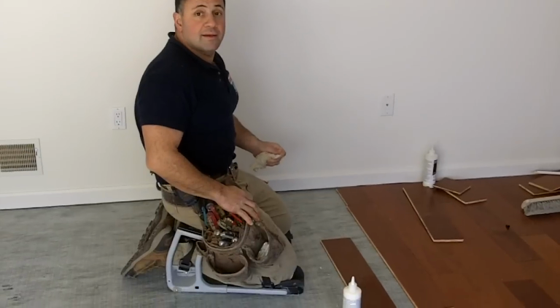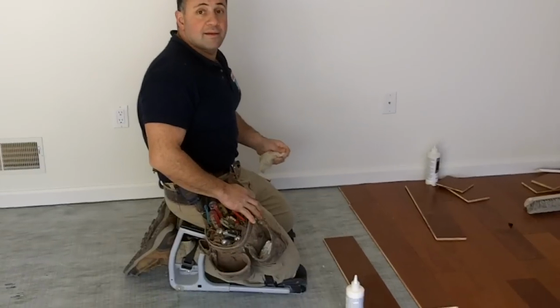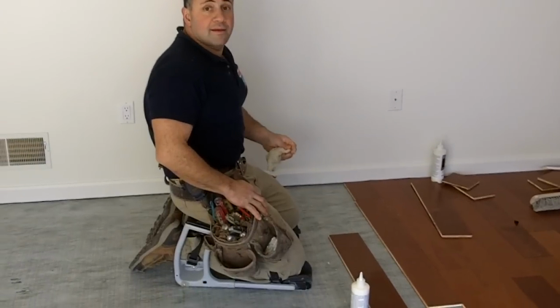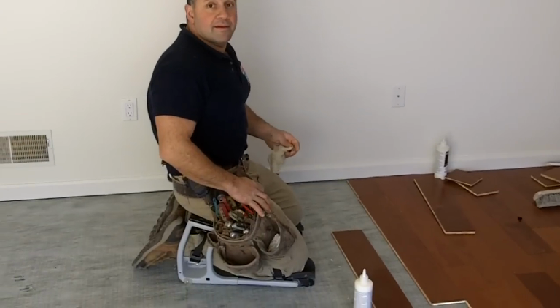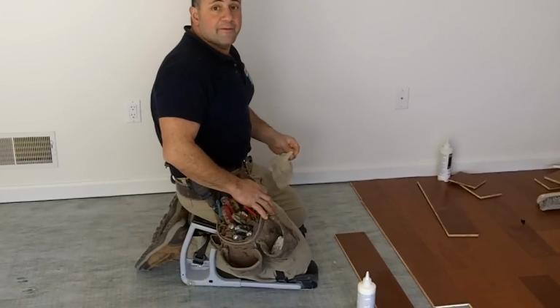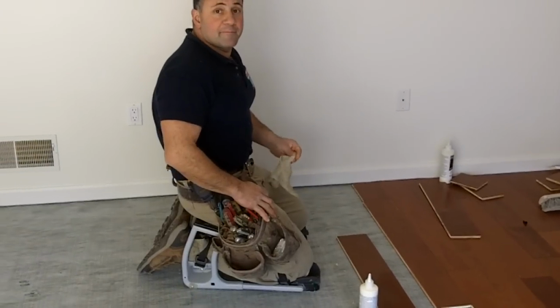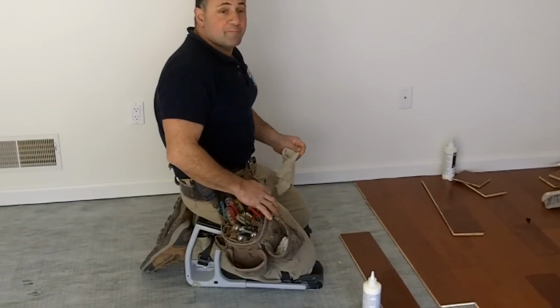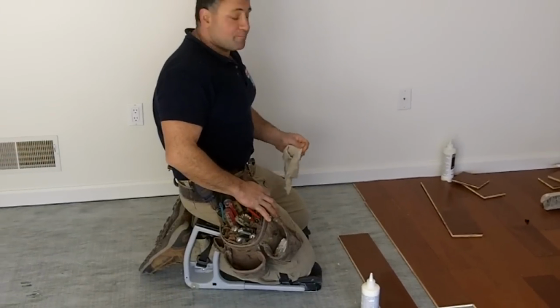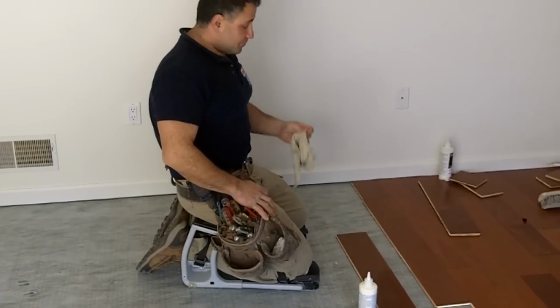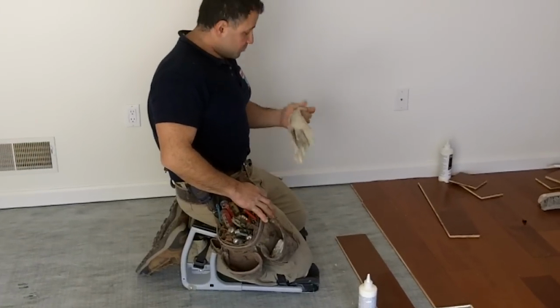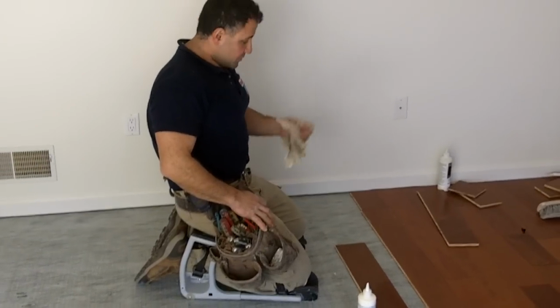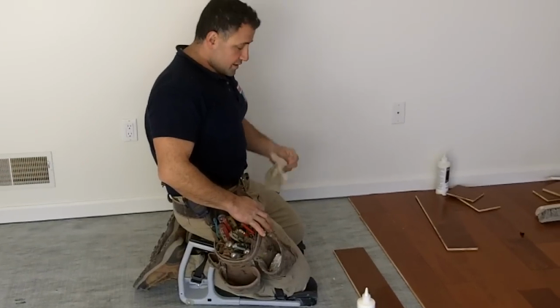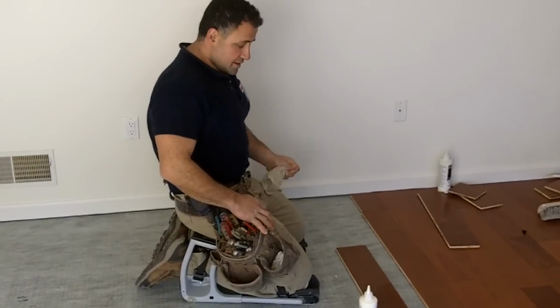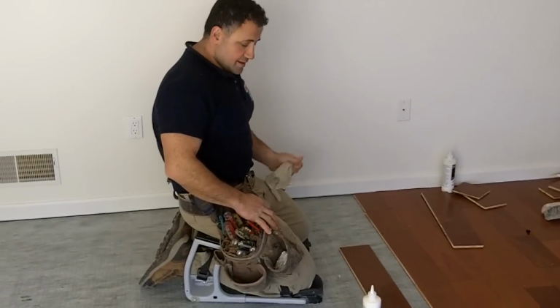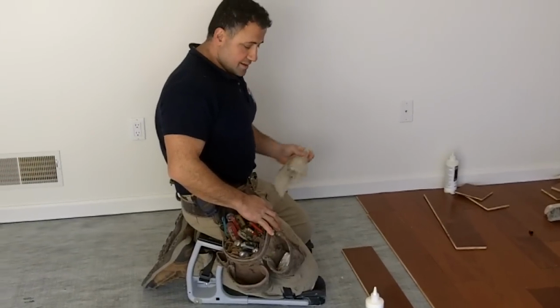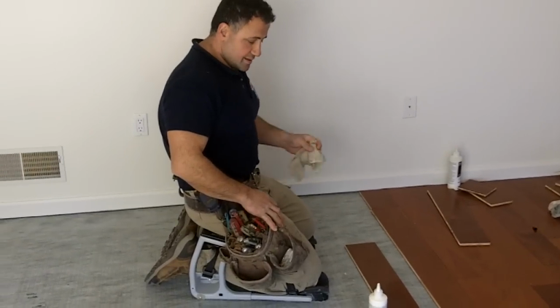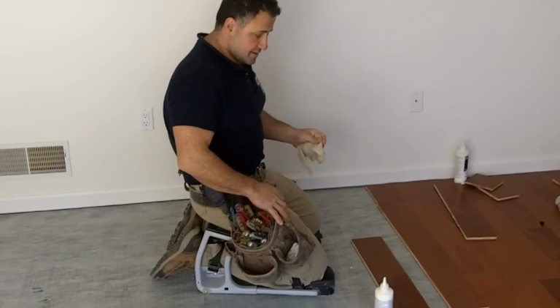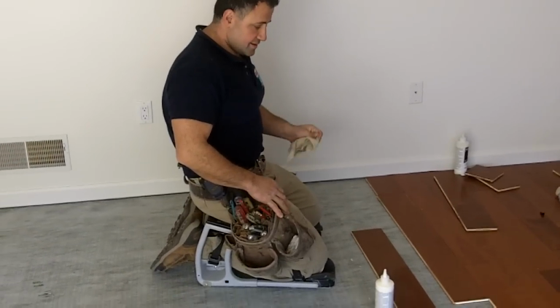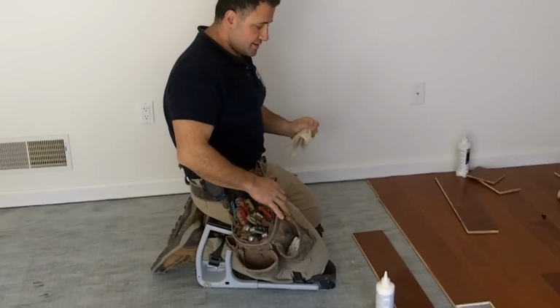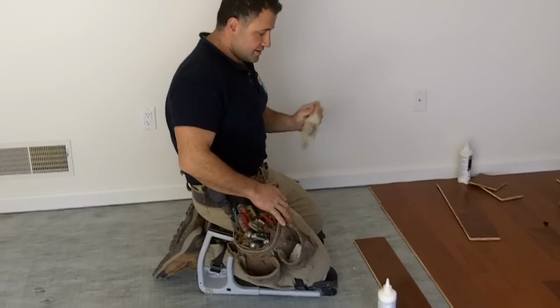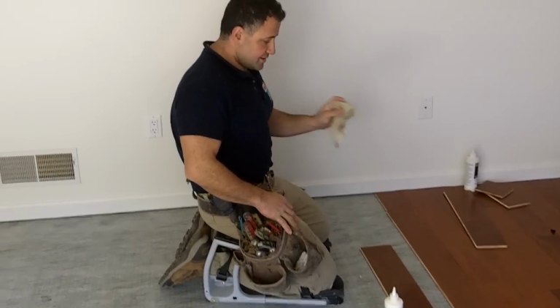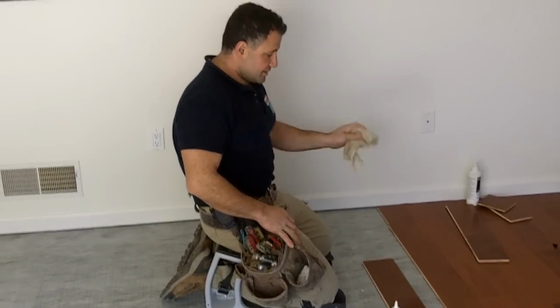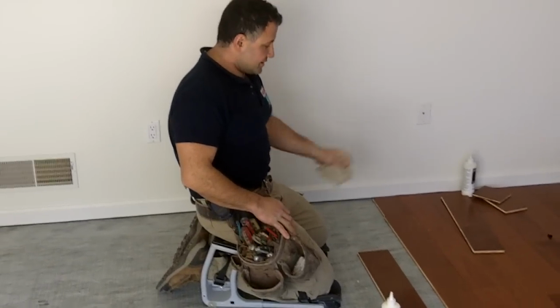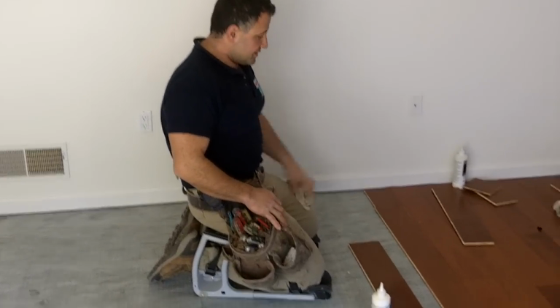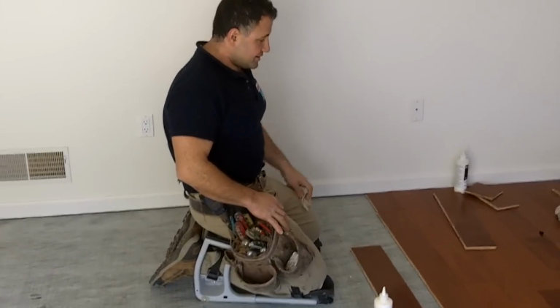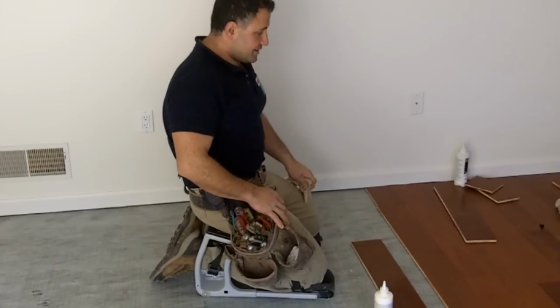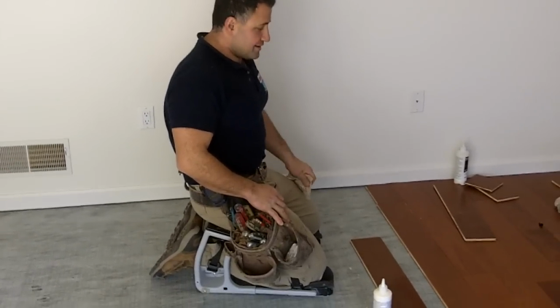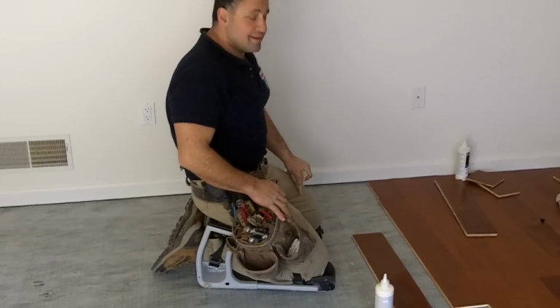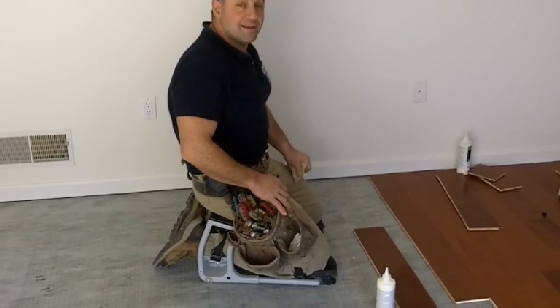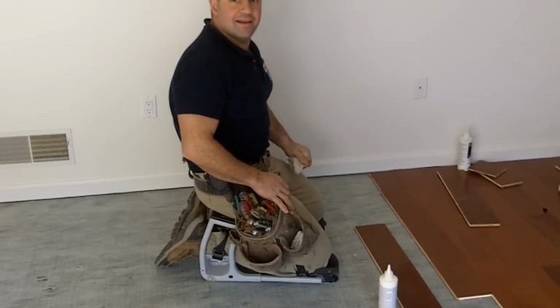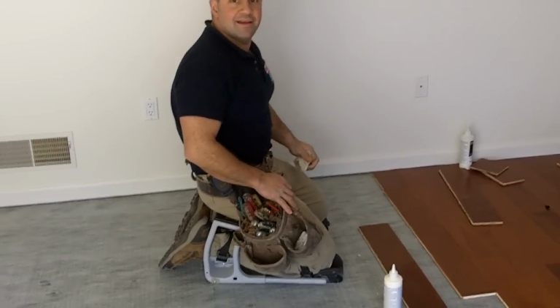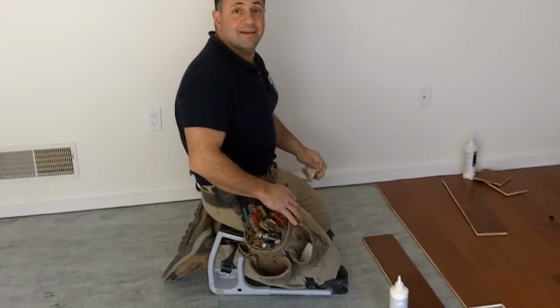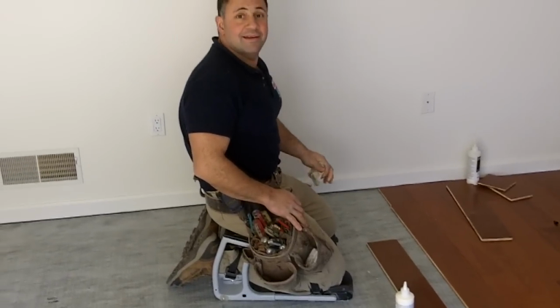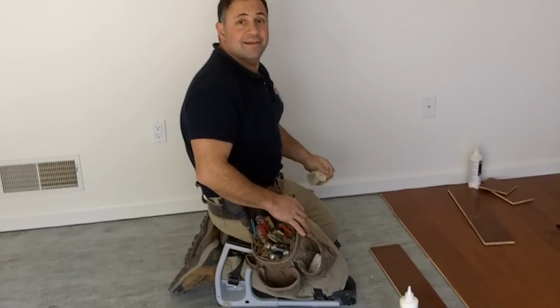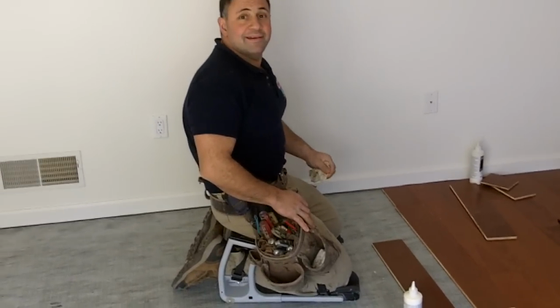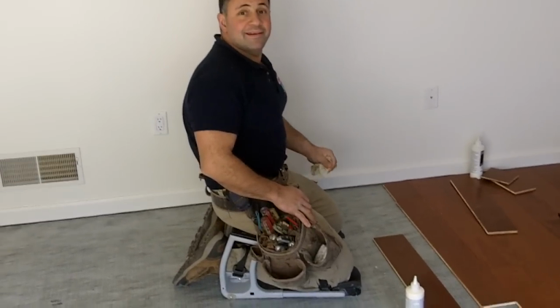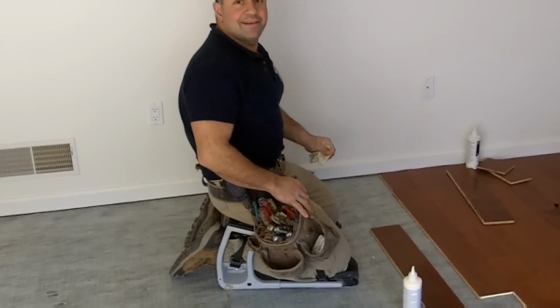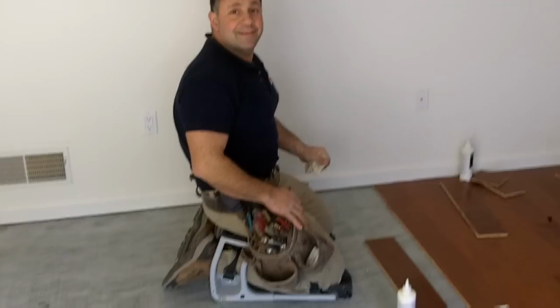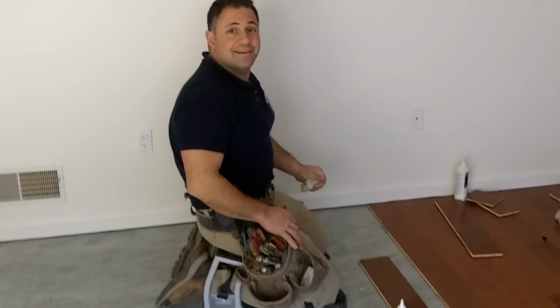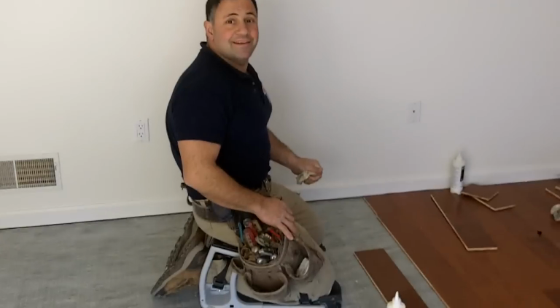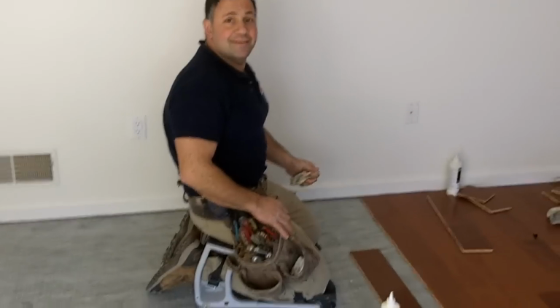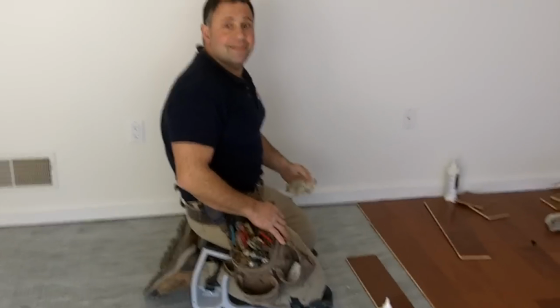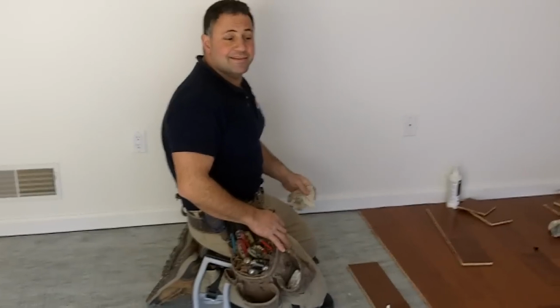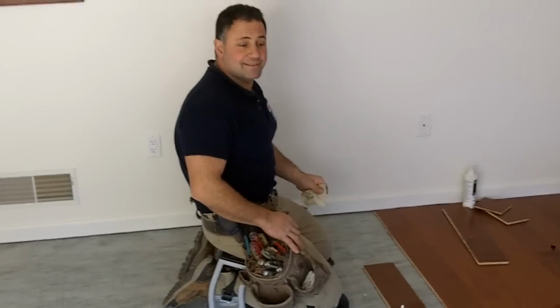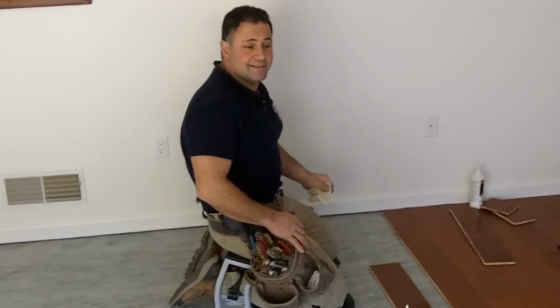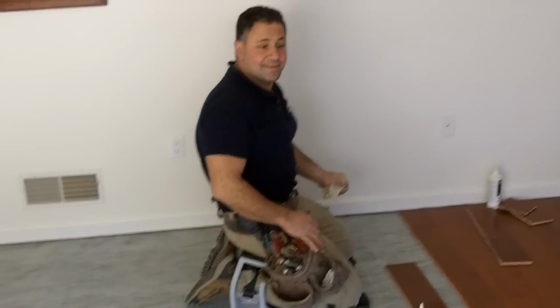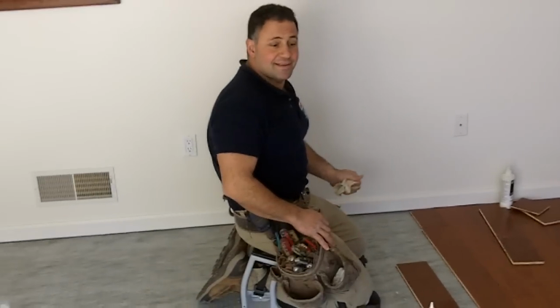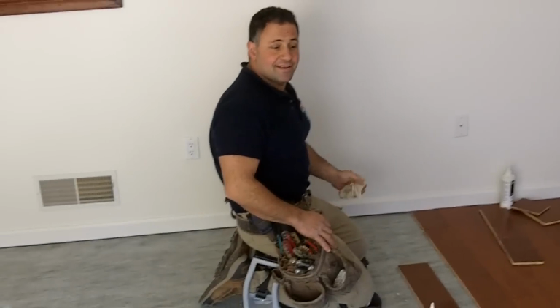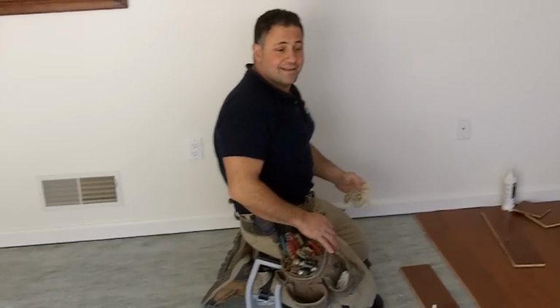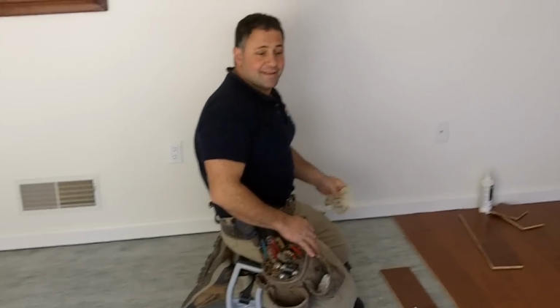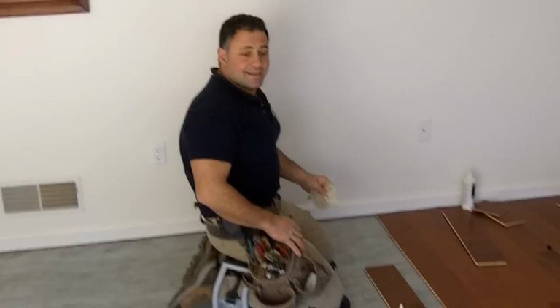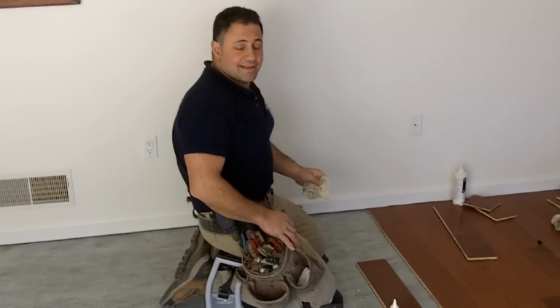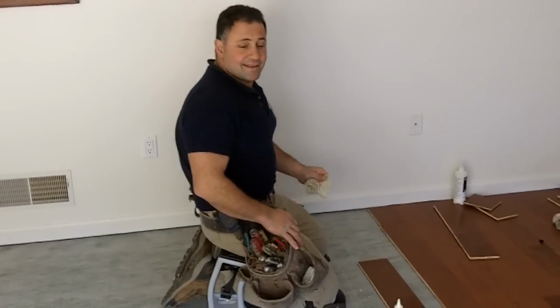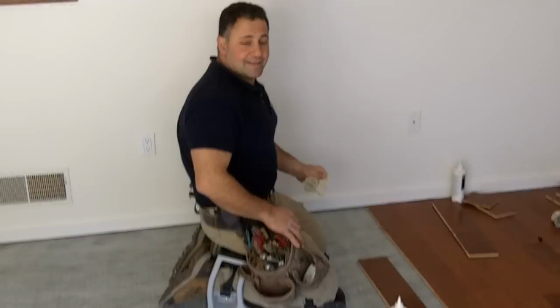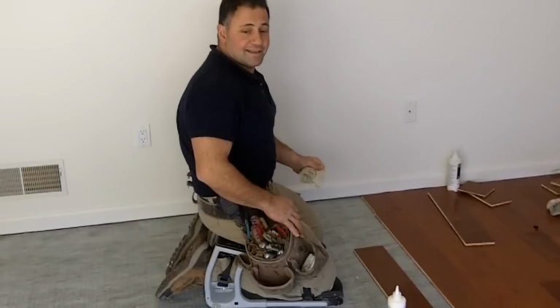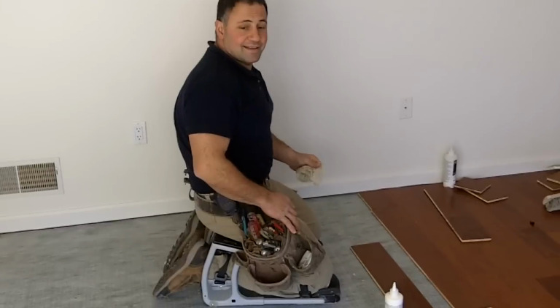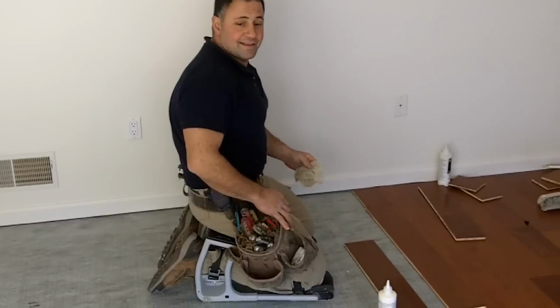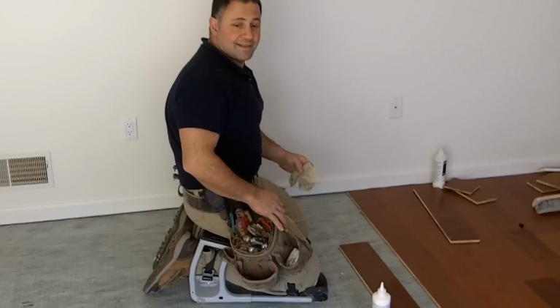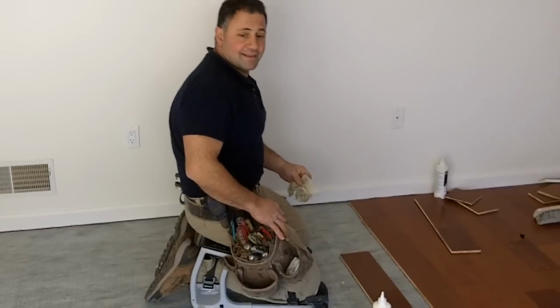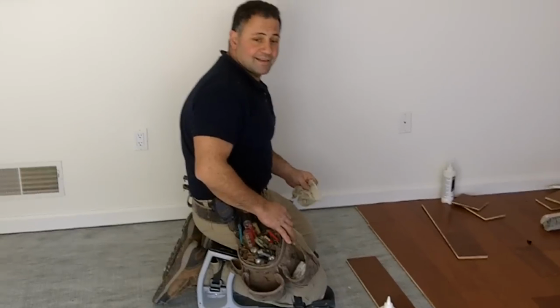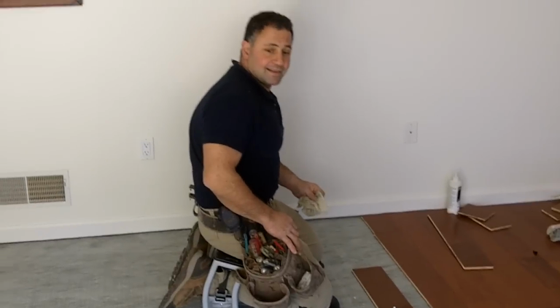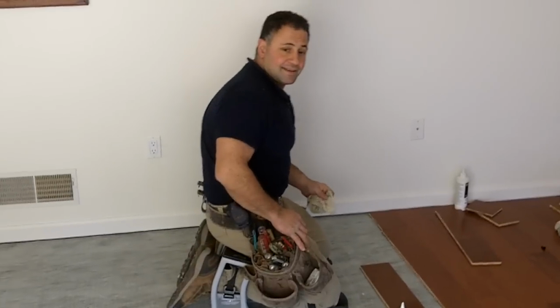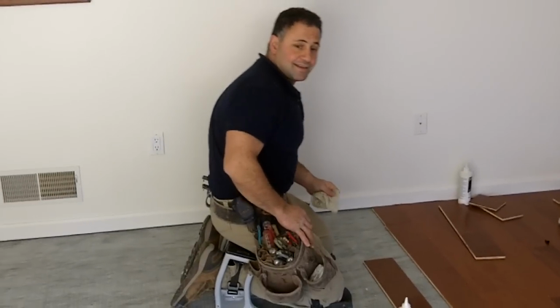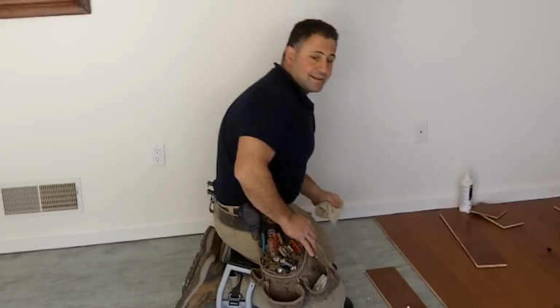We're on the job today with Bob Essence, owner of Essence & Sons, and we're installing laminate flooring. Bob, what do you think of the K2S Craft Seat?